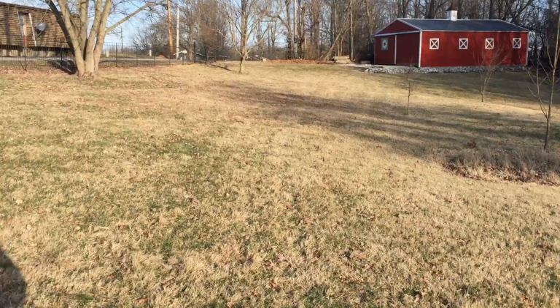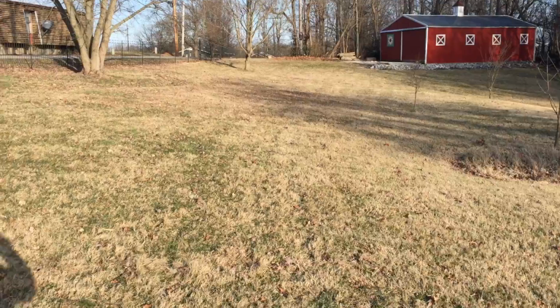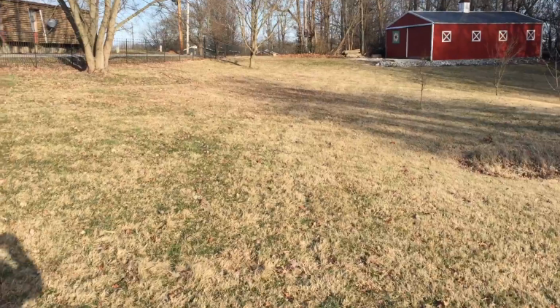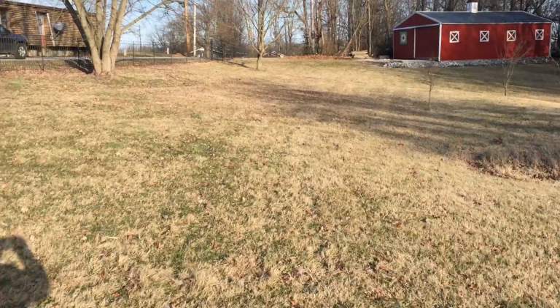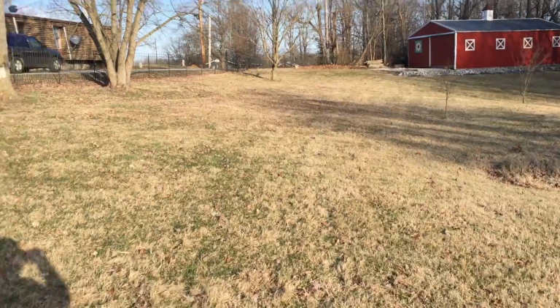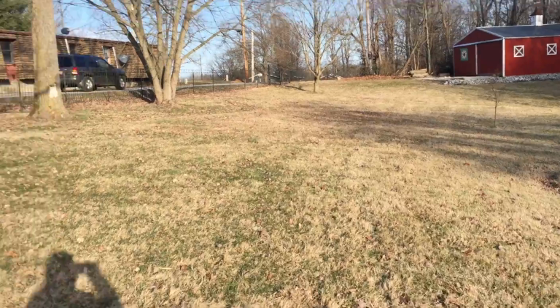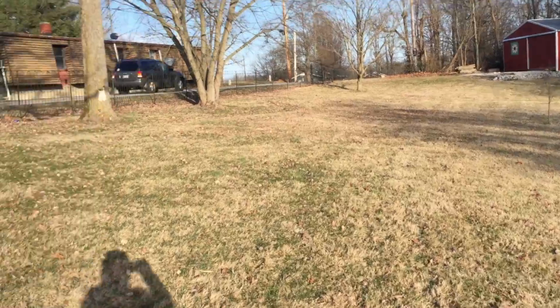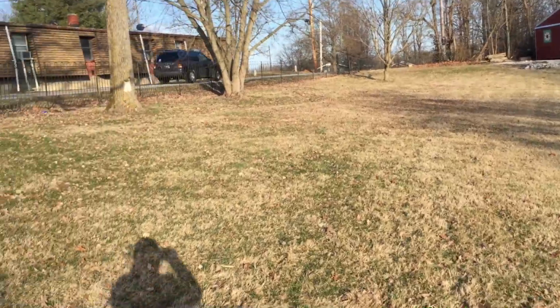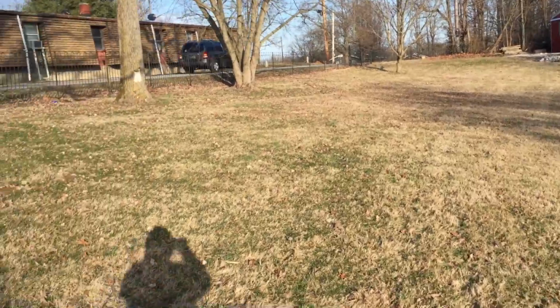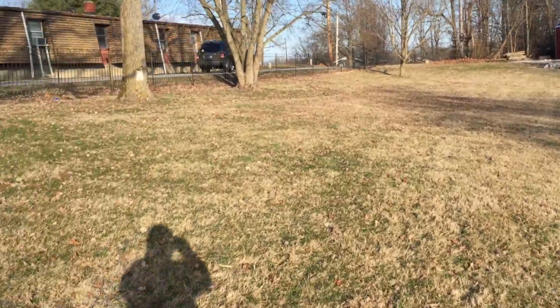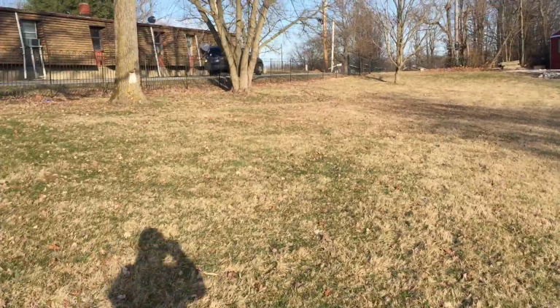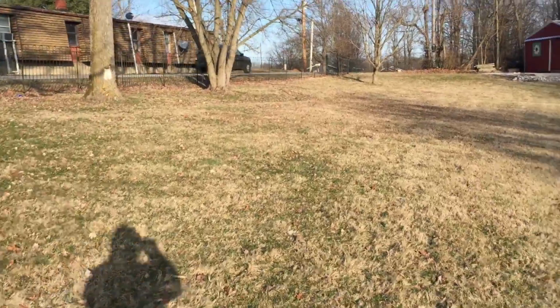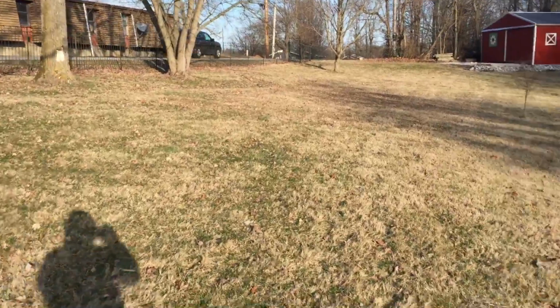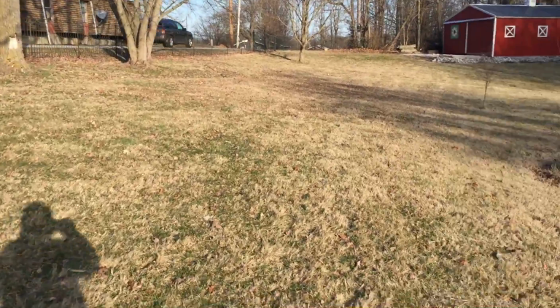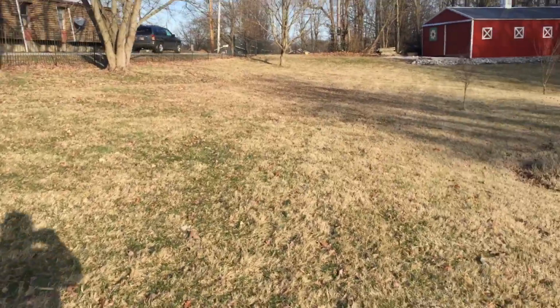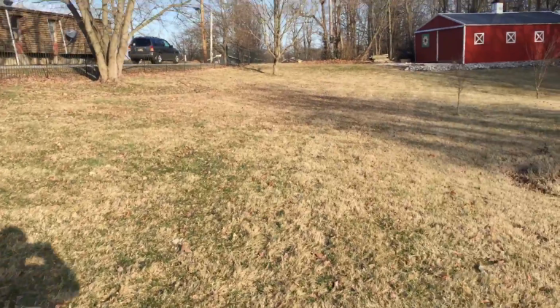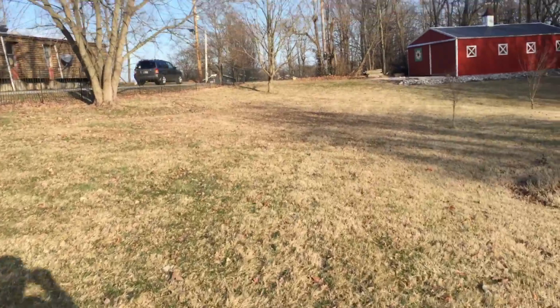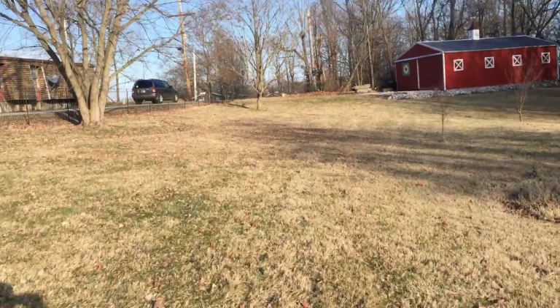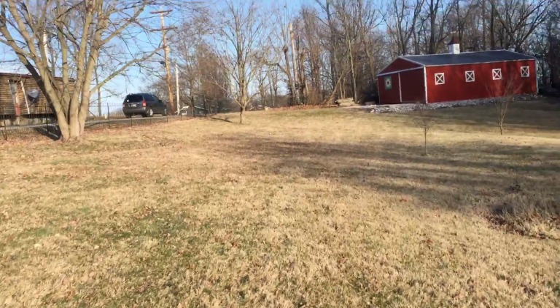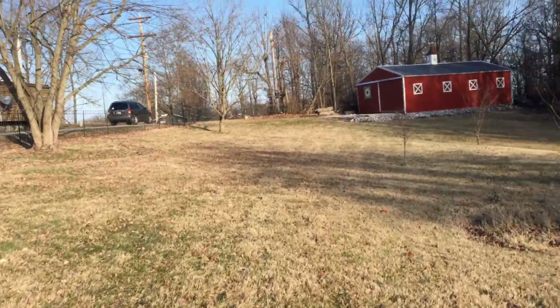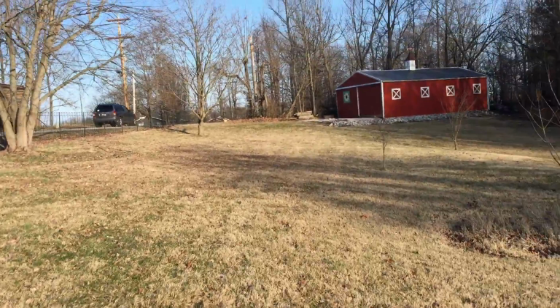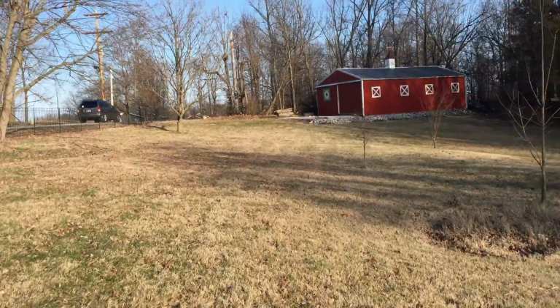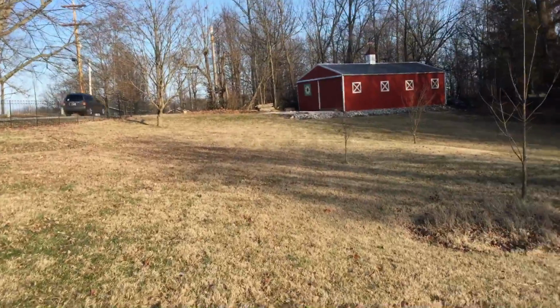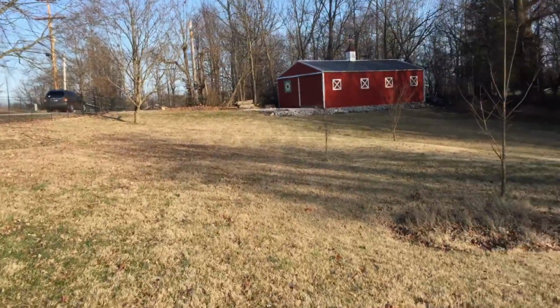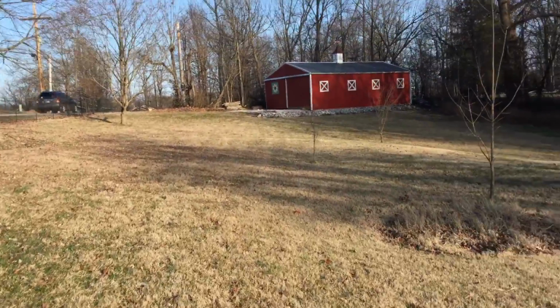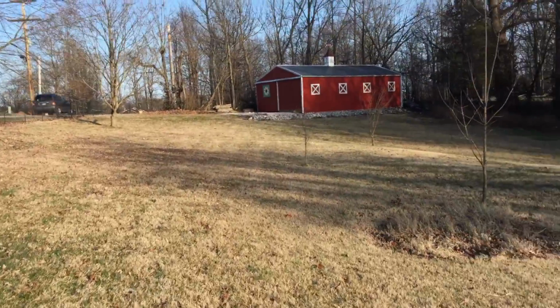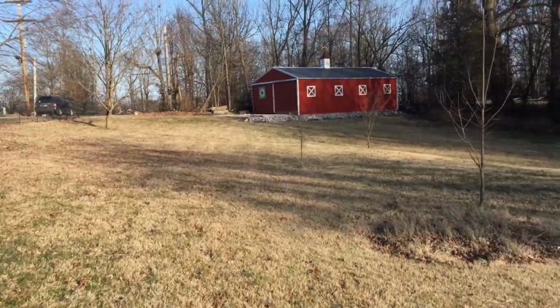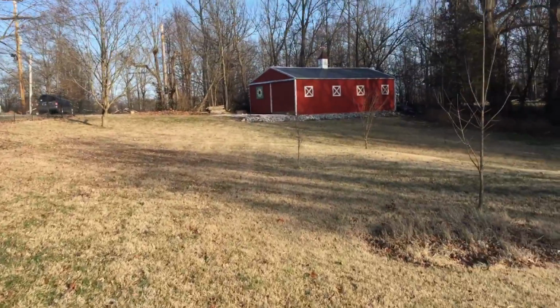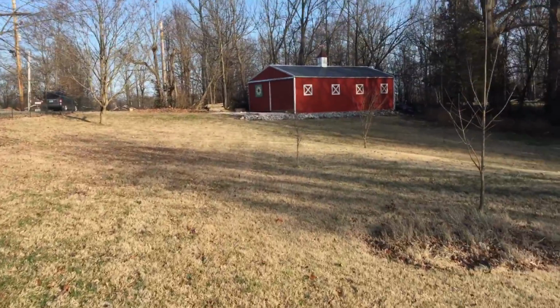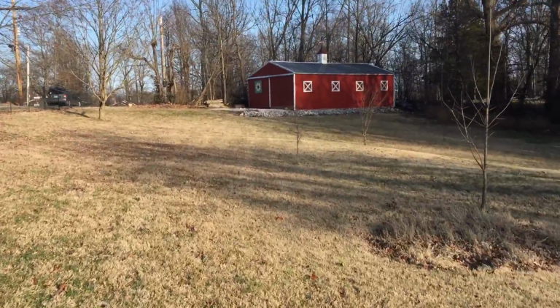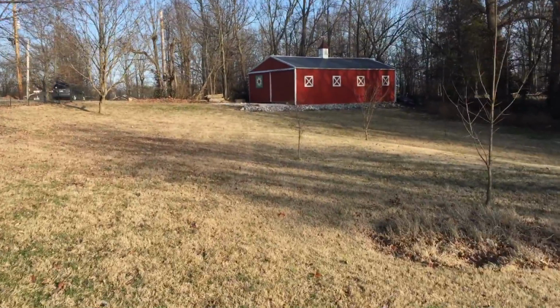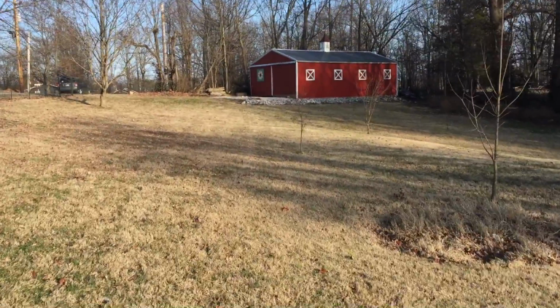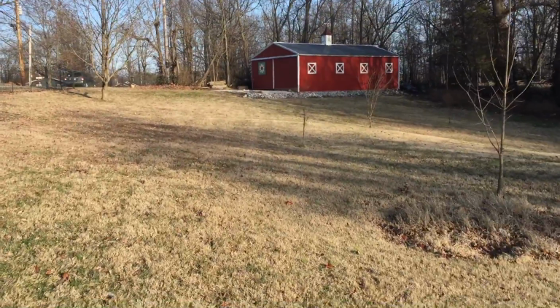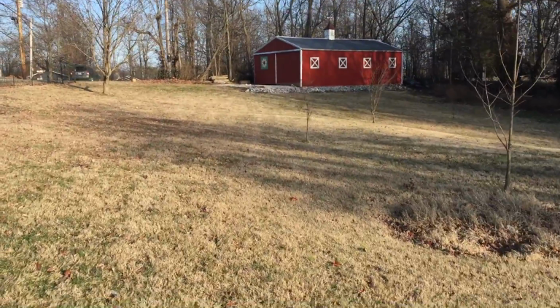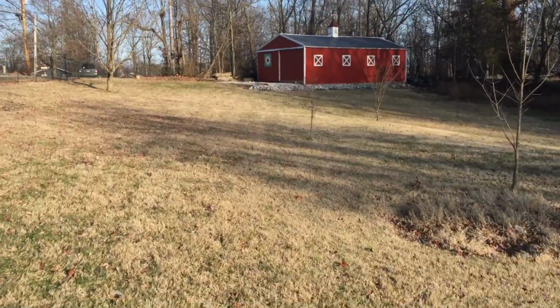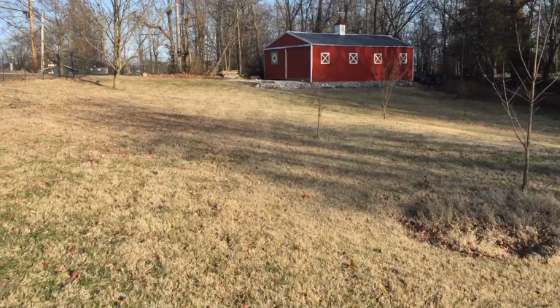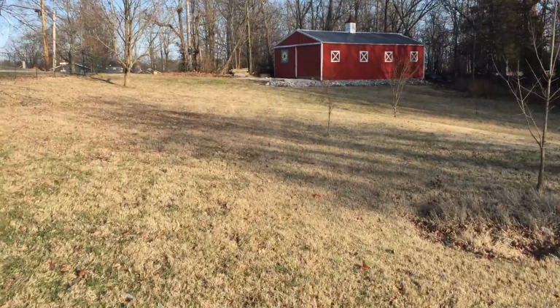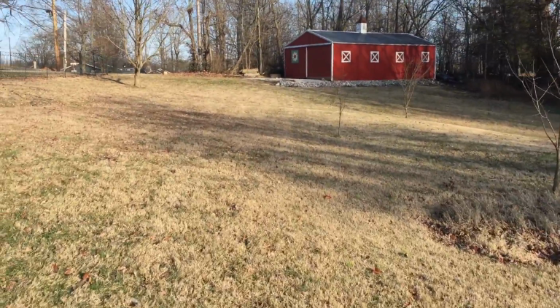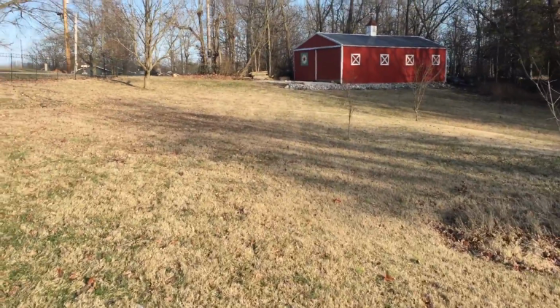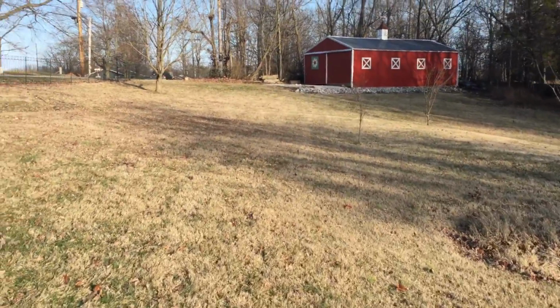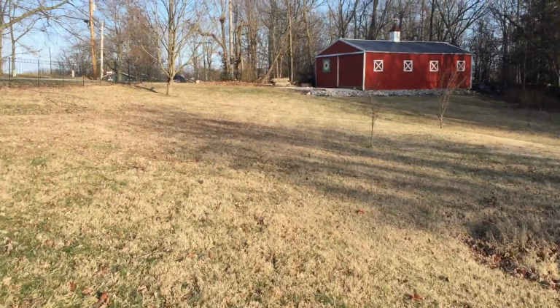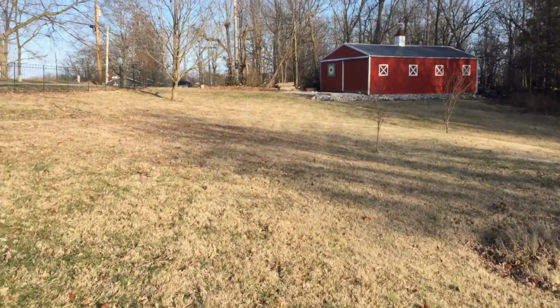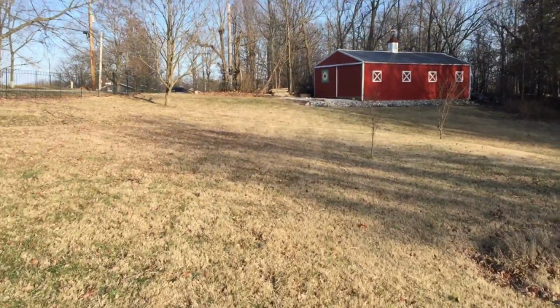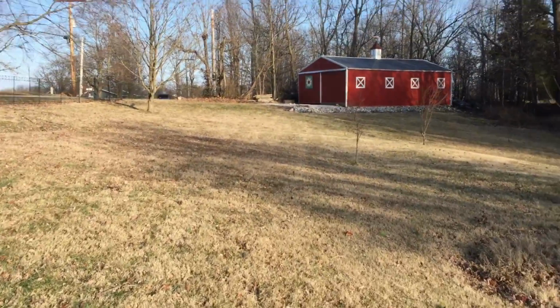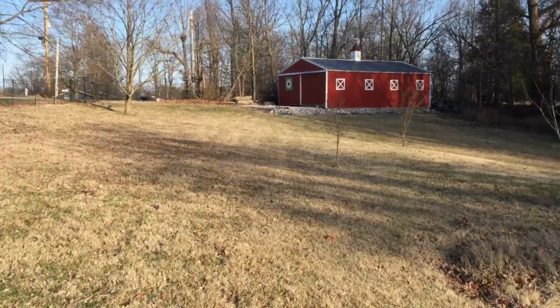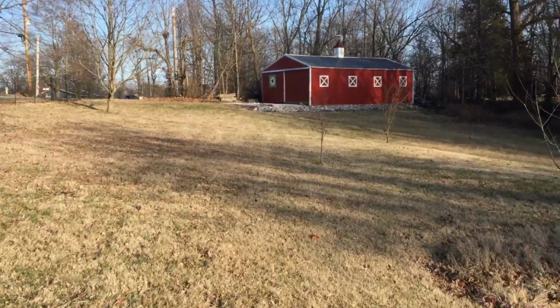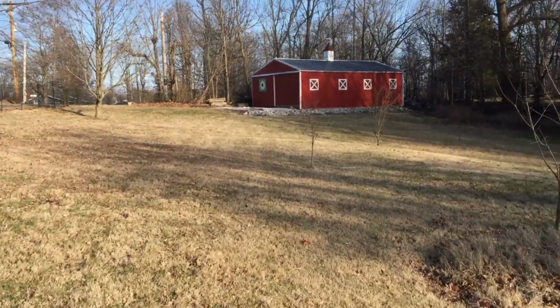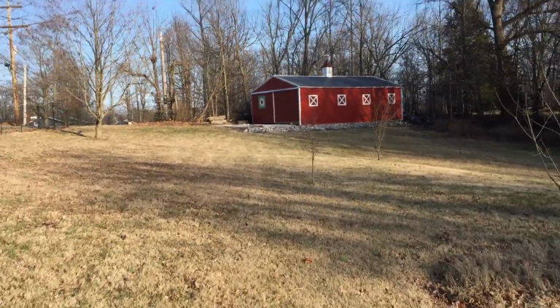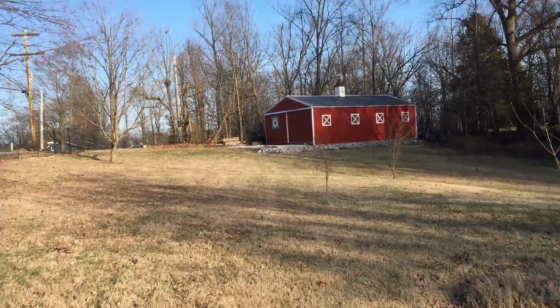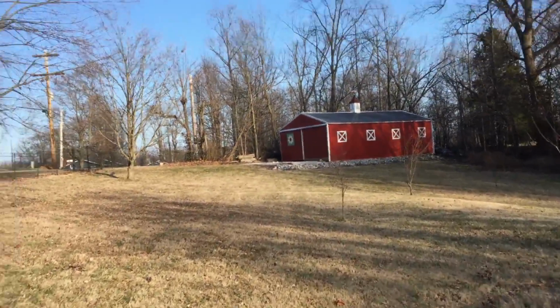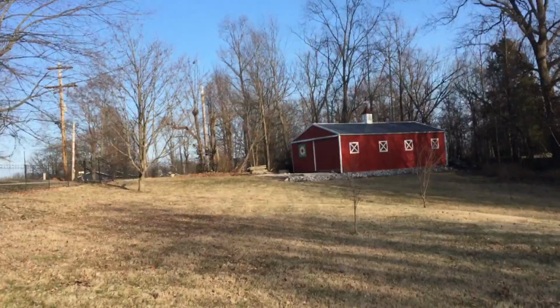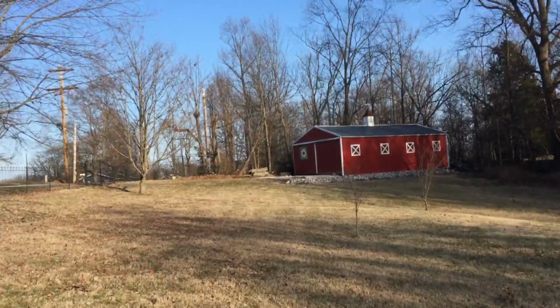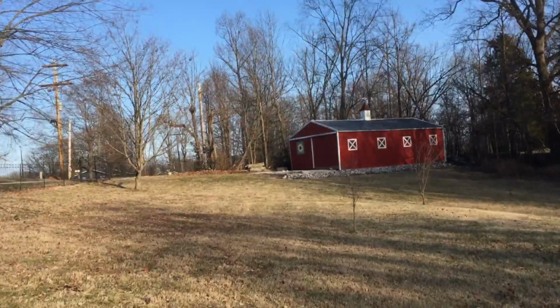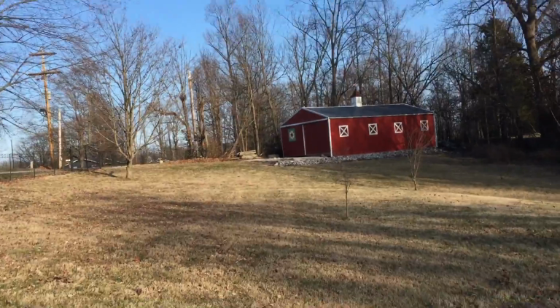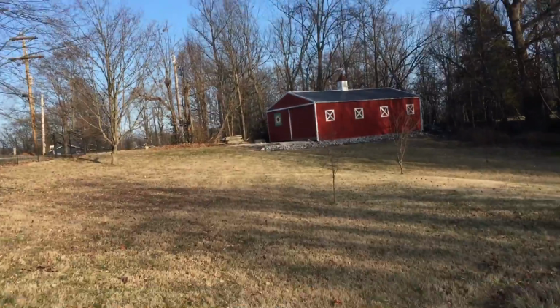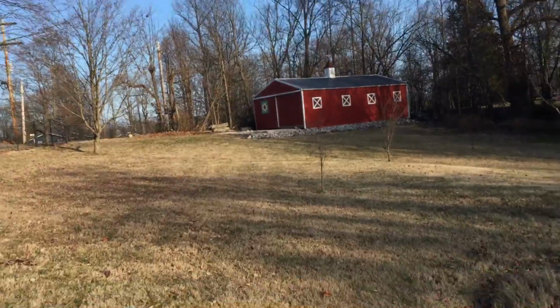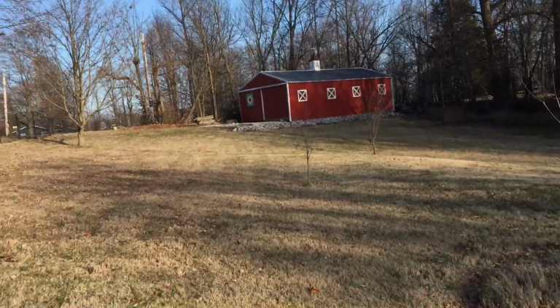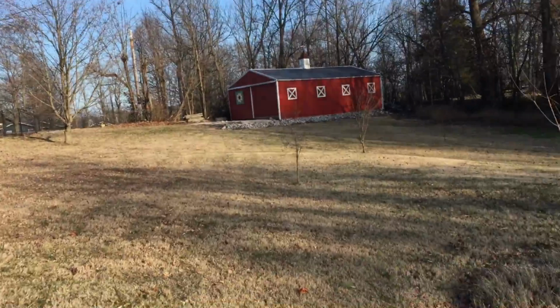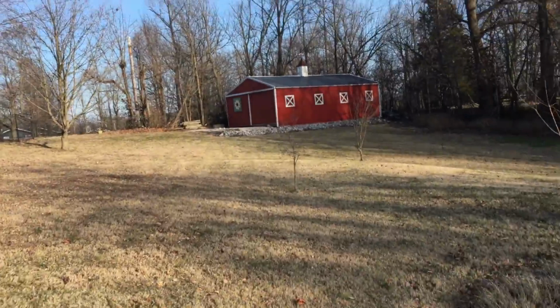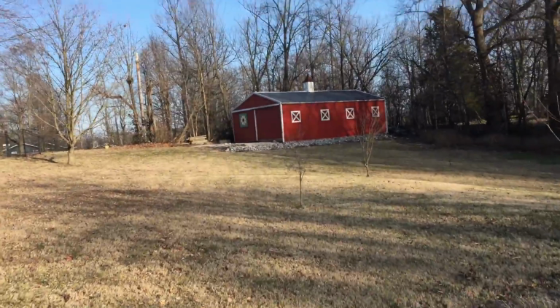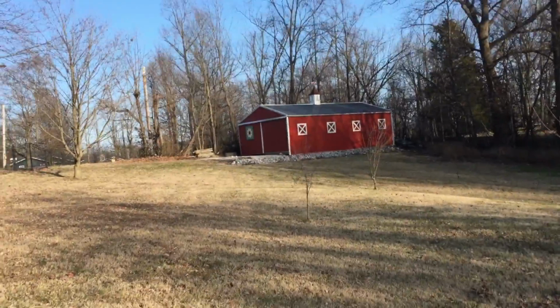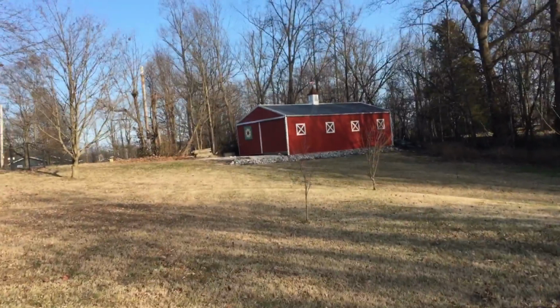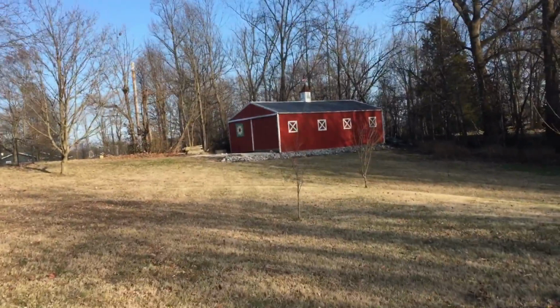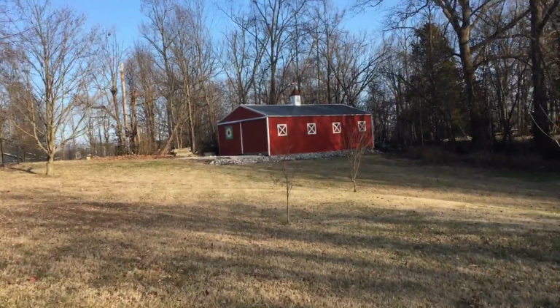Hey guys, back again, walking over to the barn right now. Sorry, I feel a little shaky — I'm just walking over there.